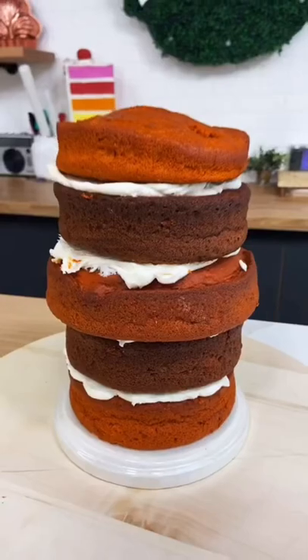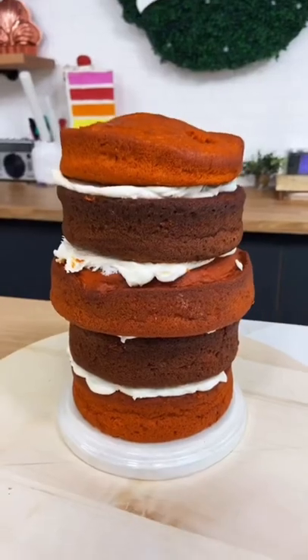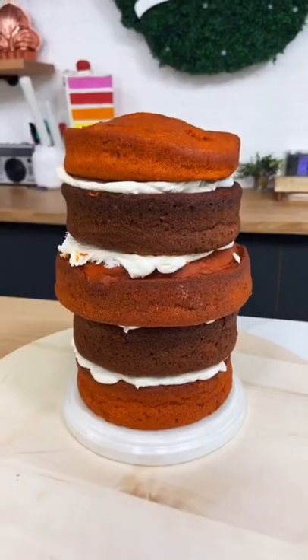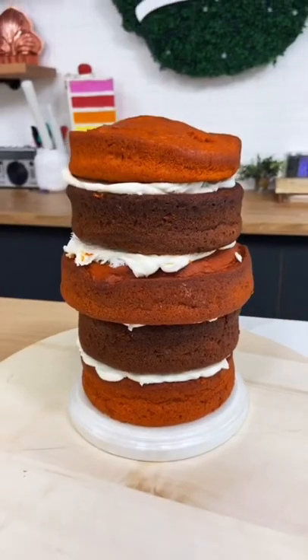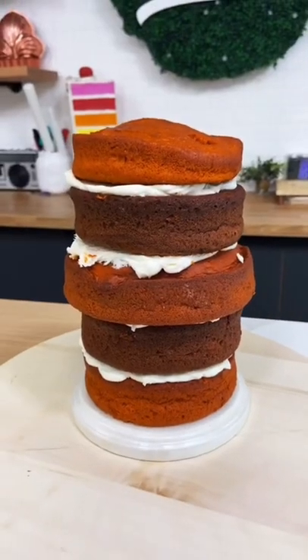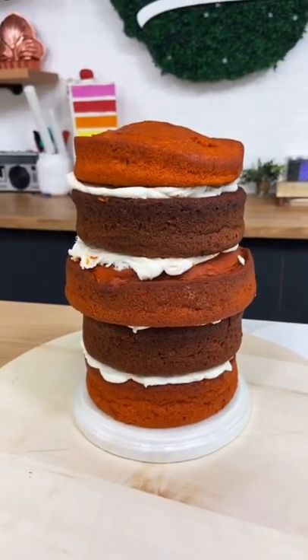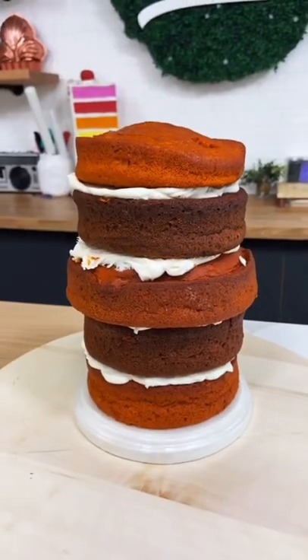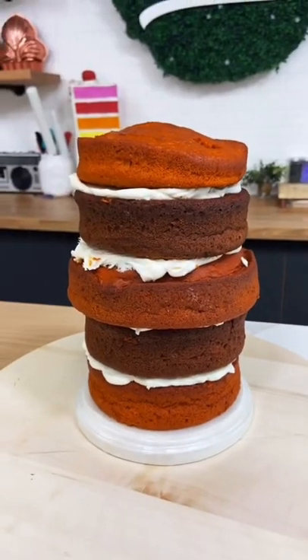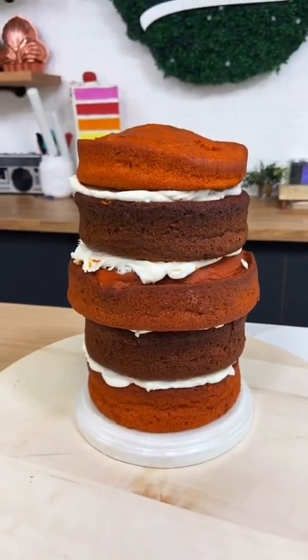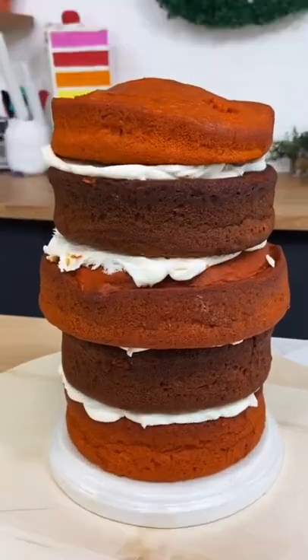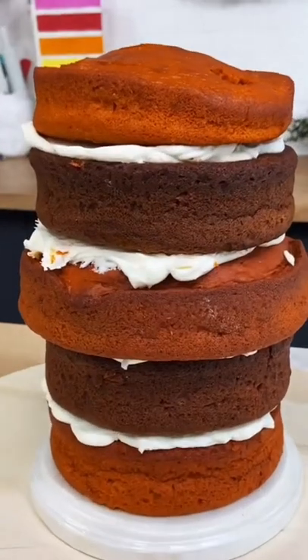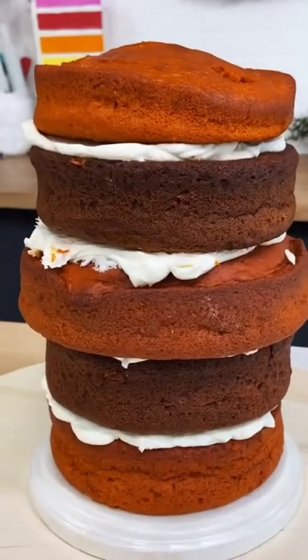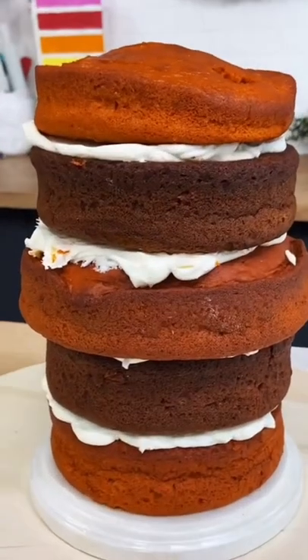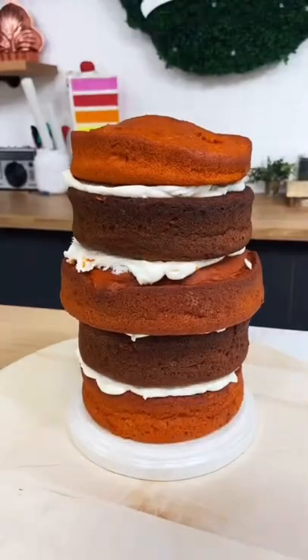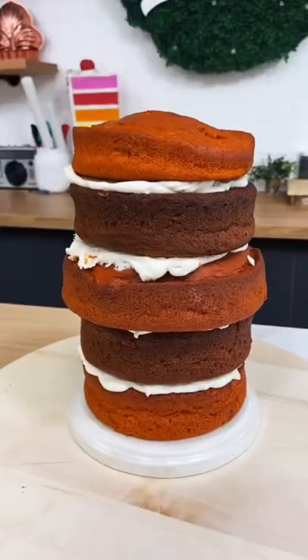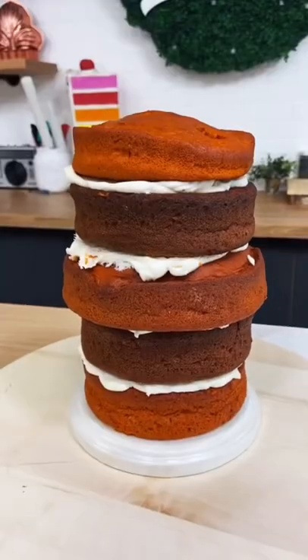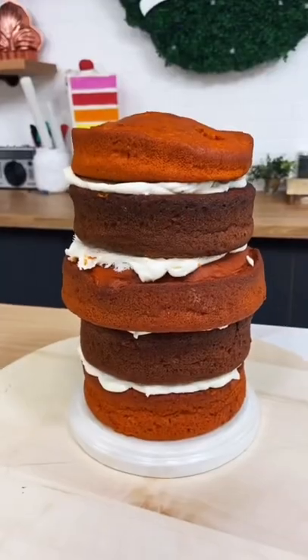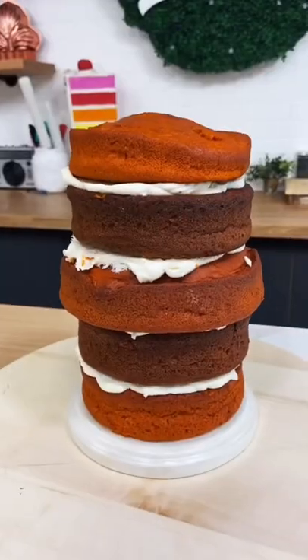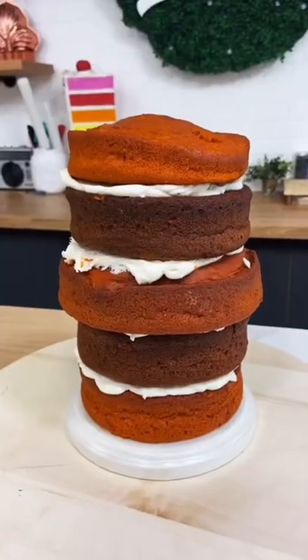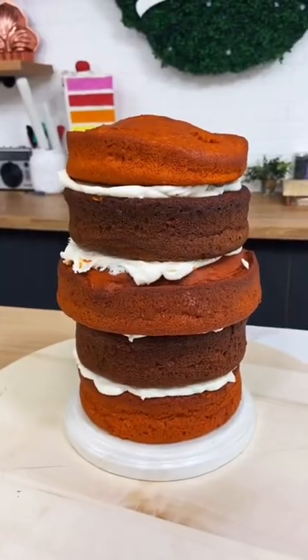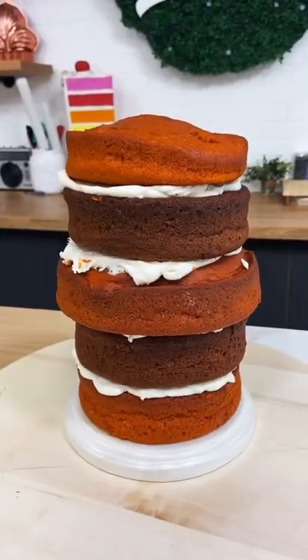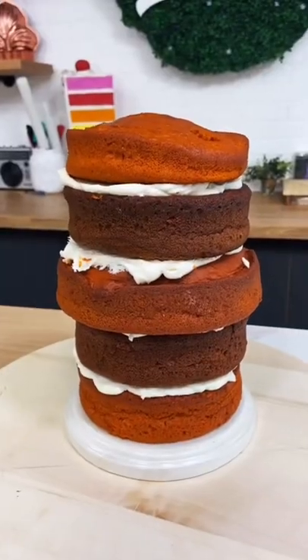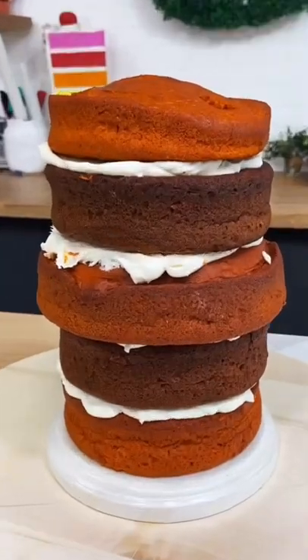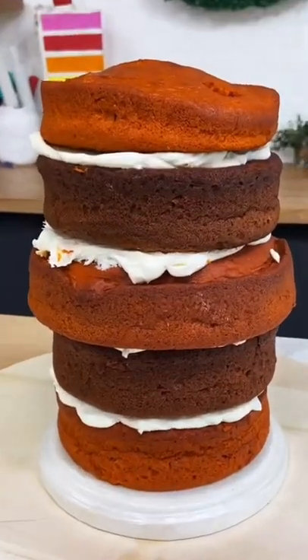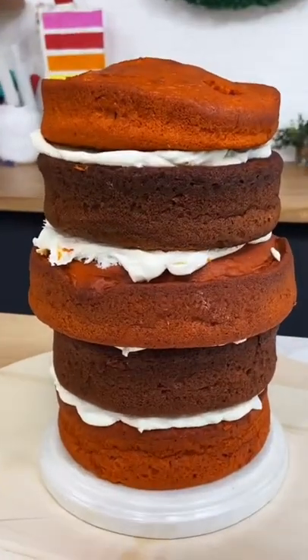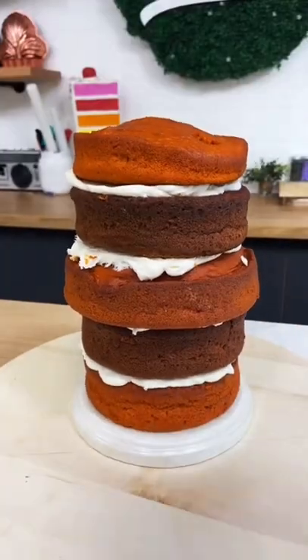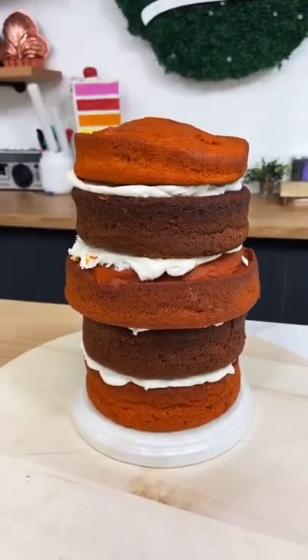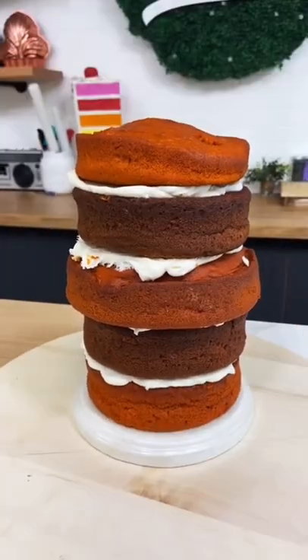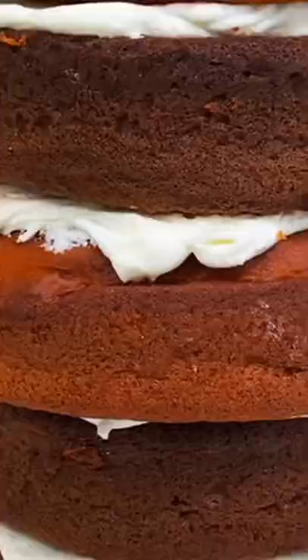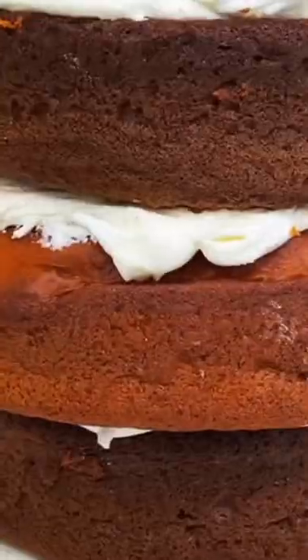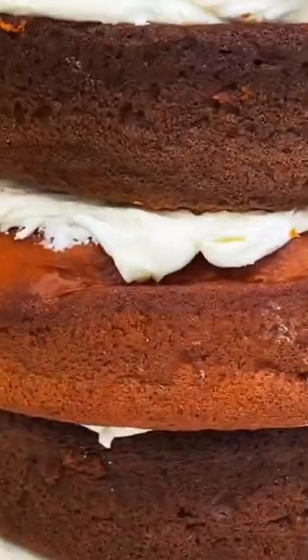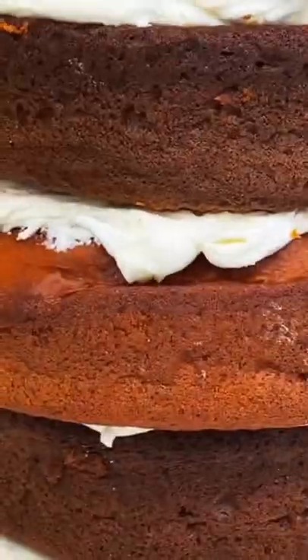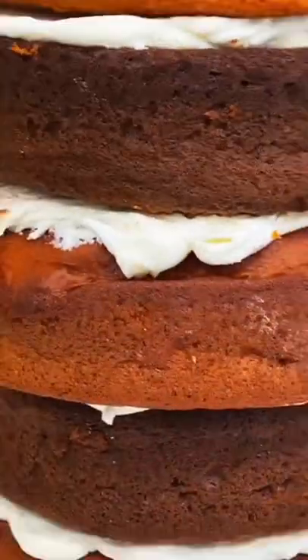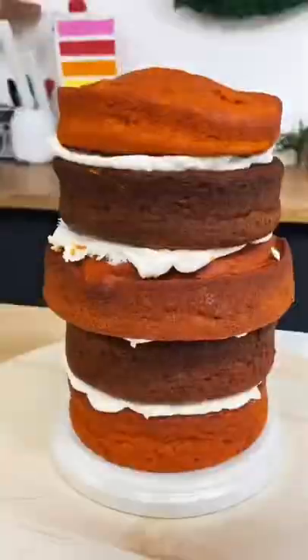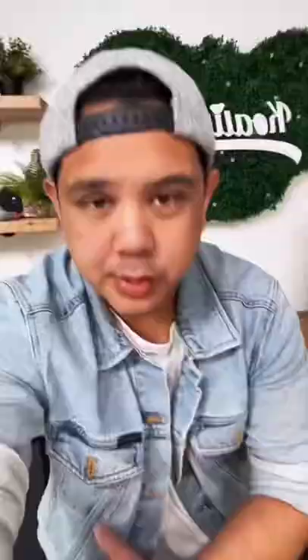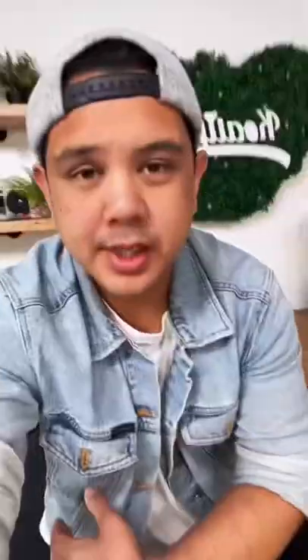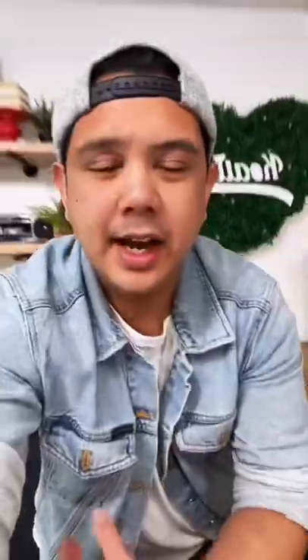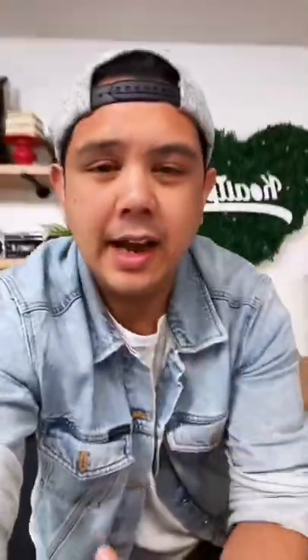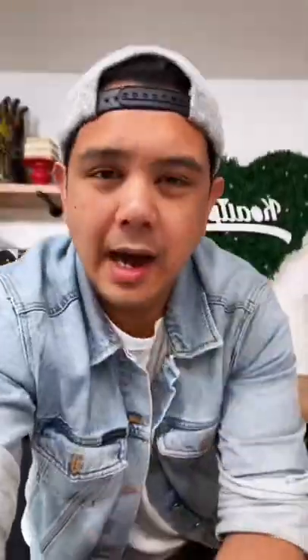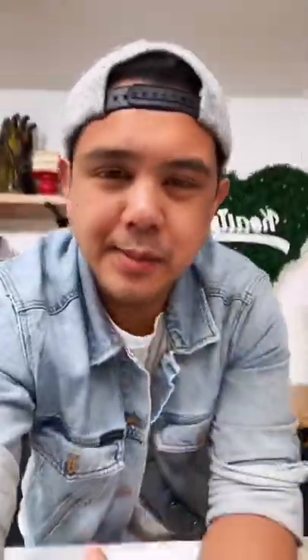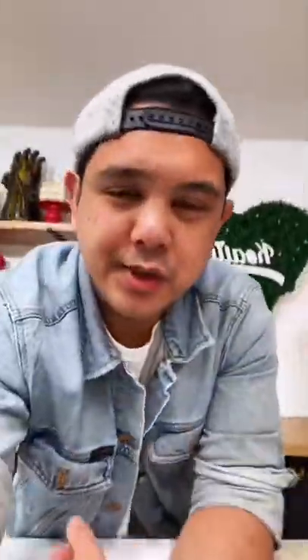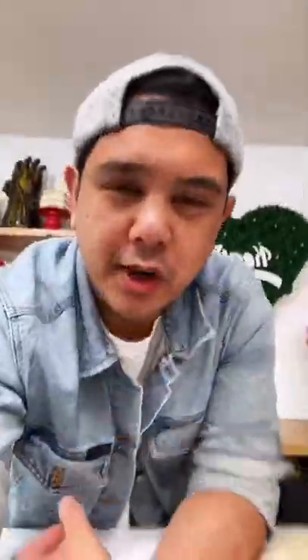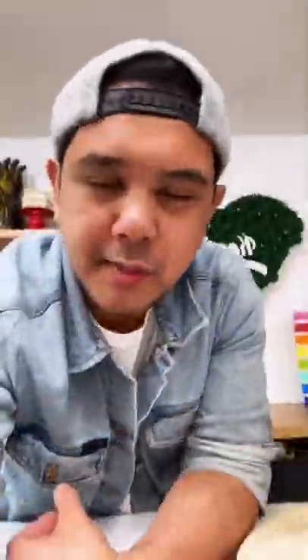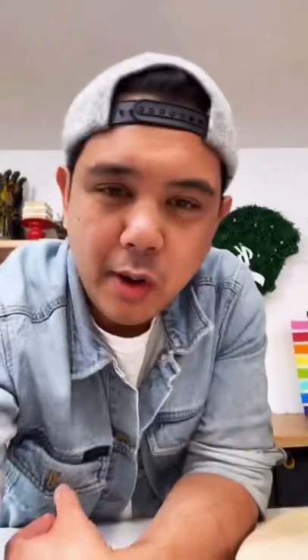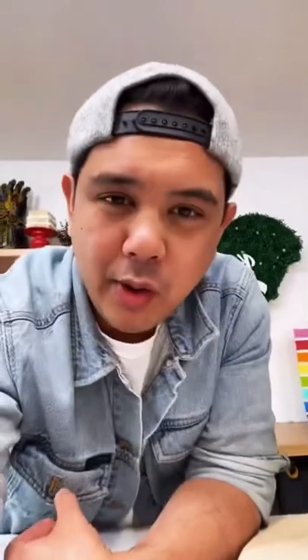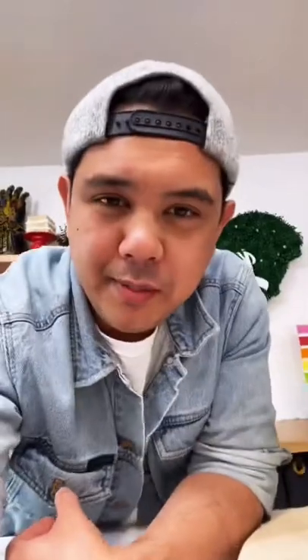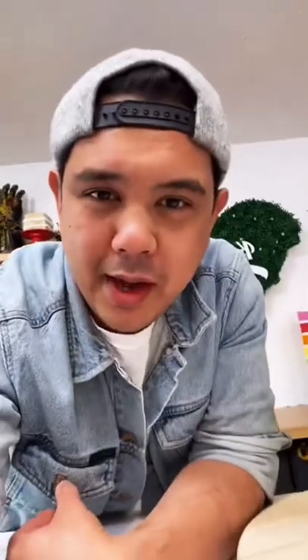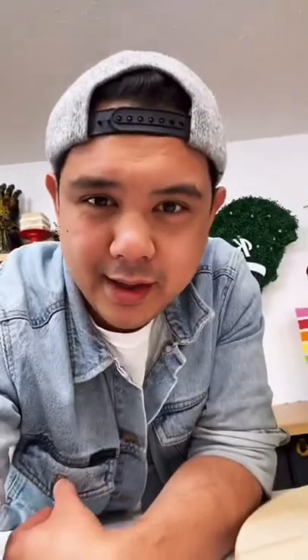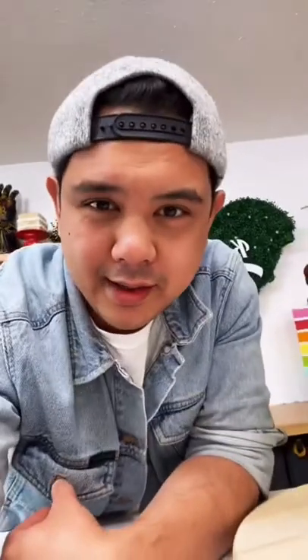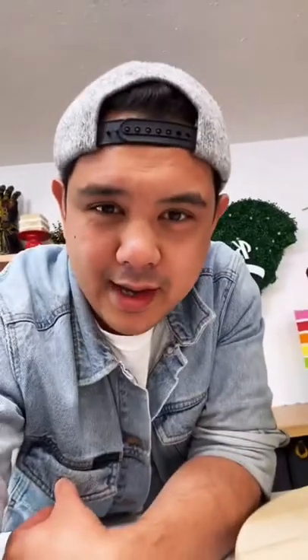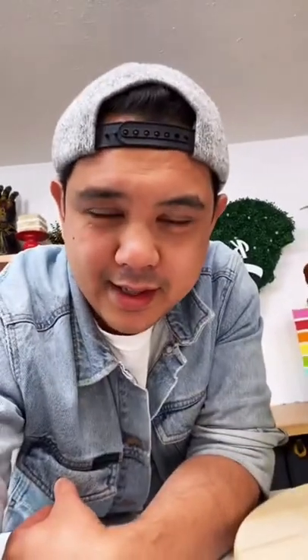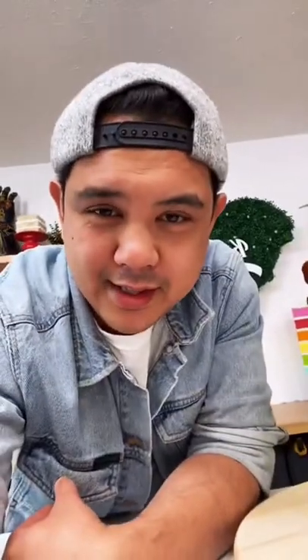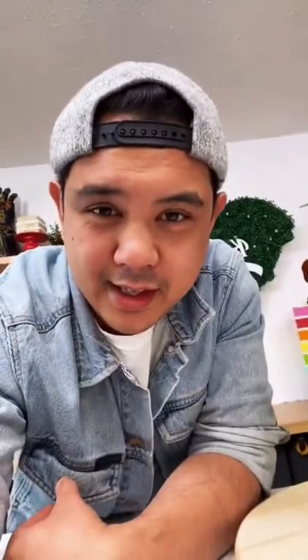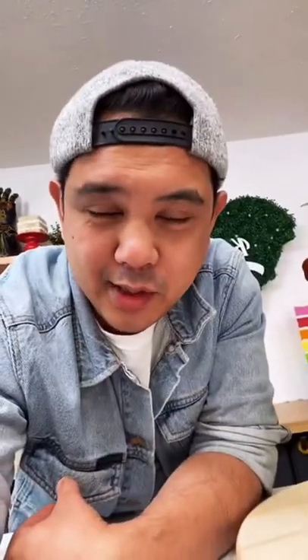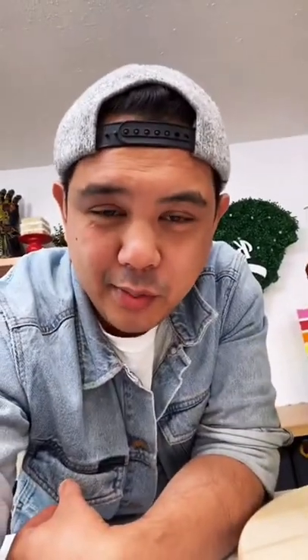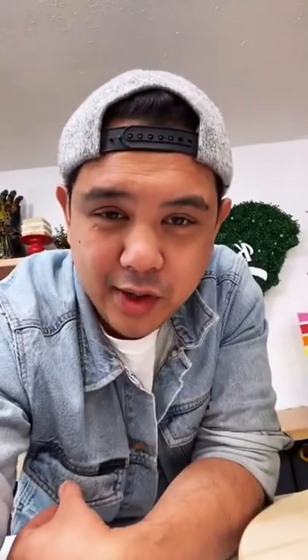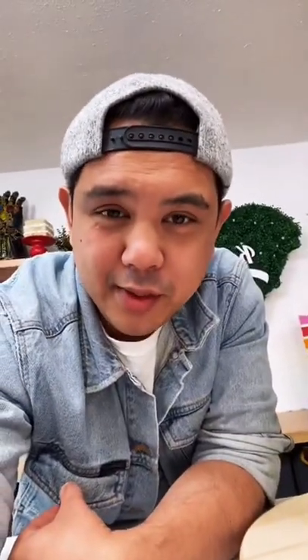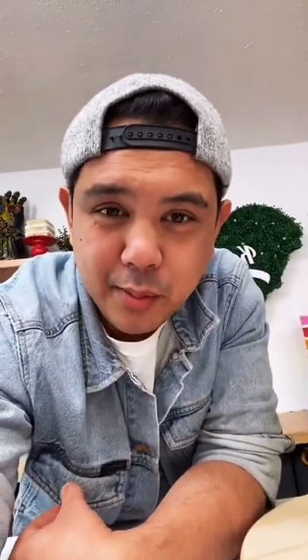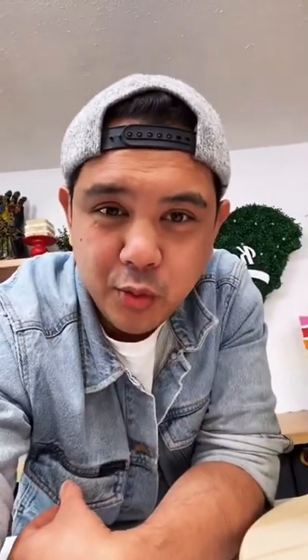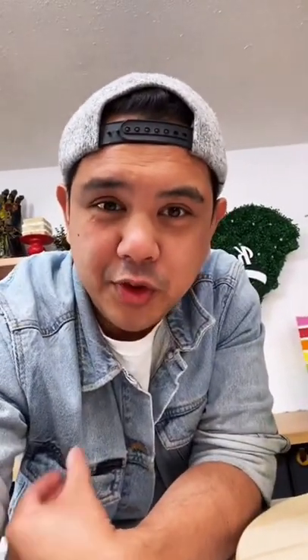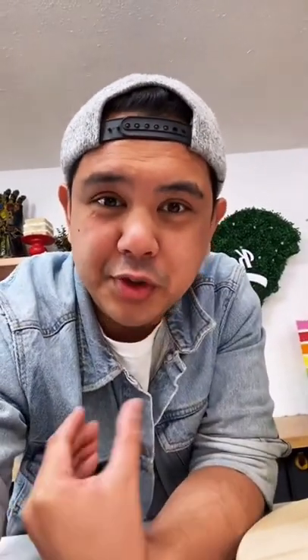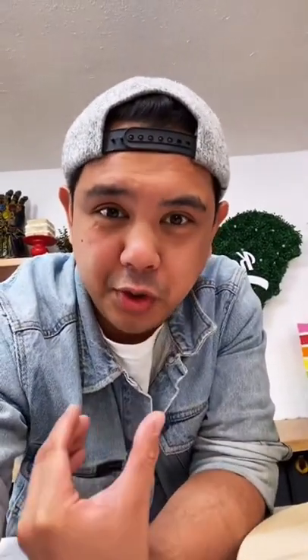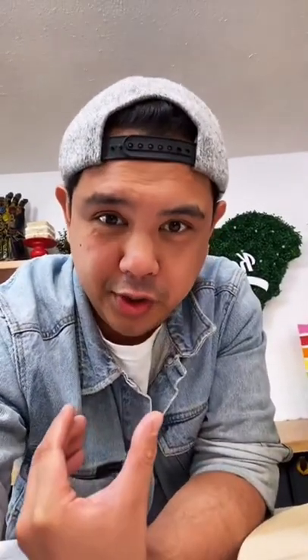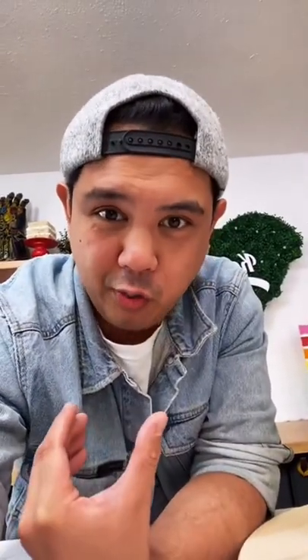Do you see the red panda yet? Today I'm starting my red panda cake to celebrate the movie Turning Red.